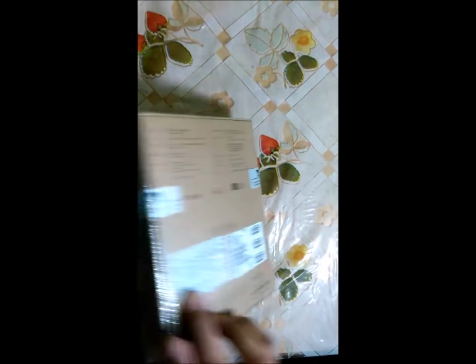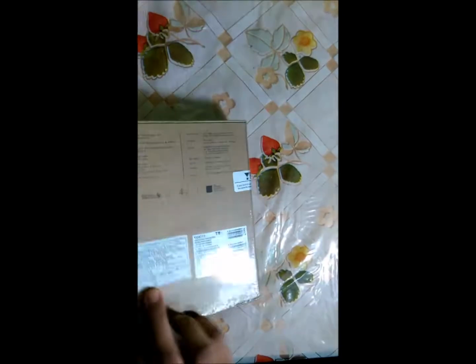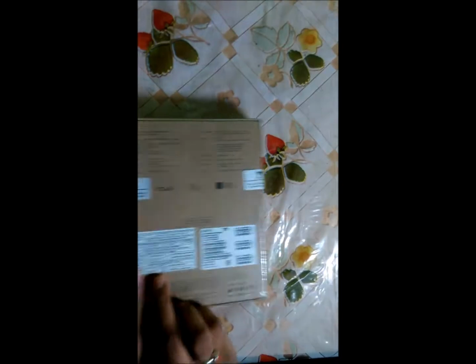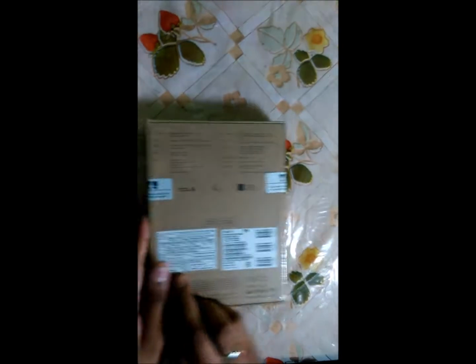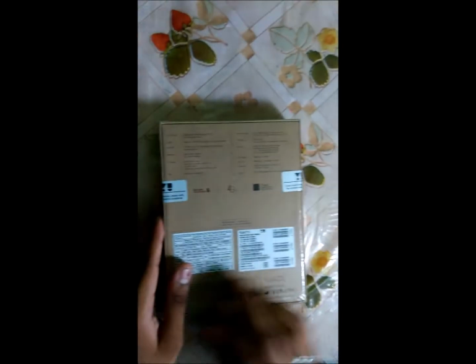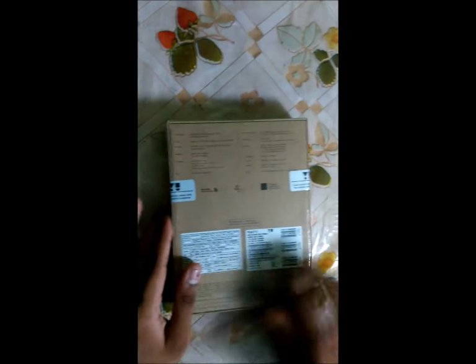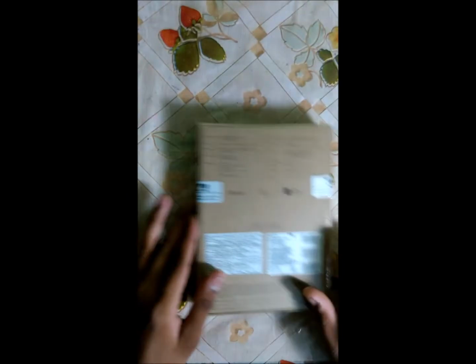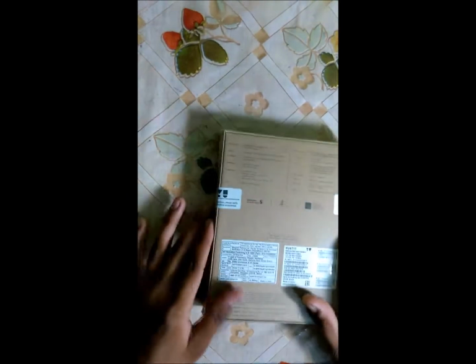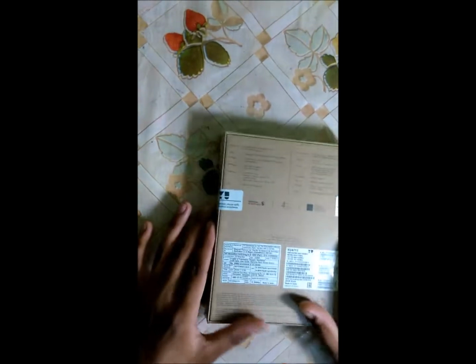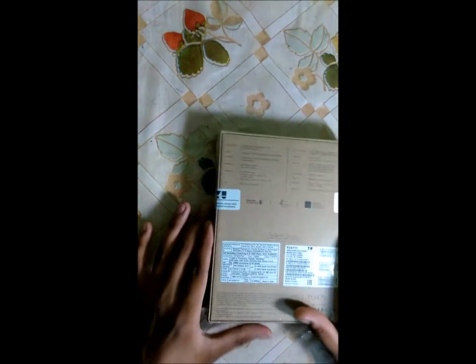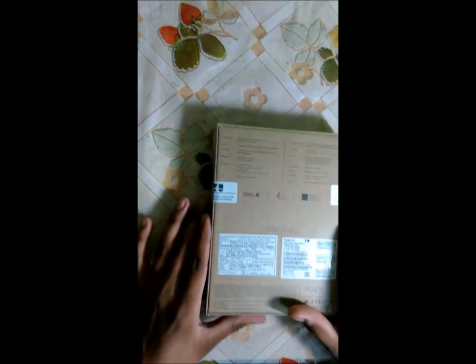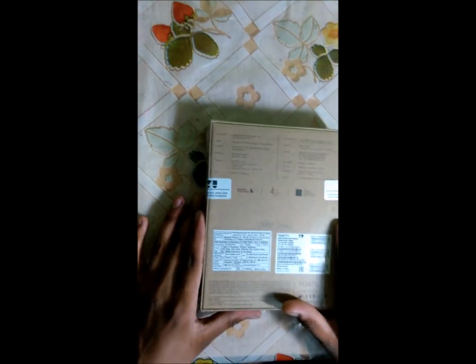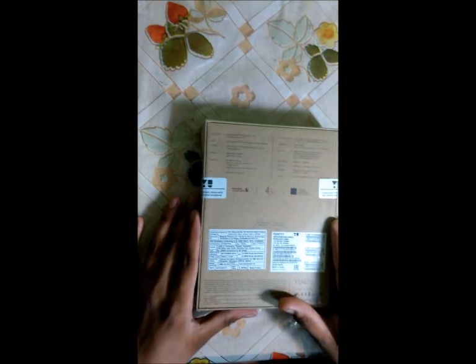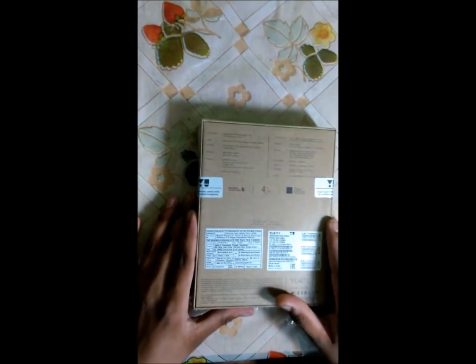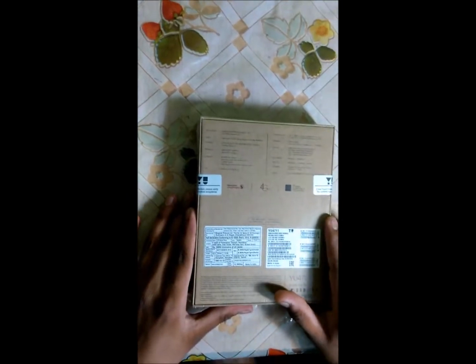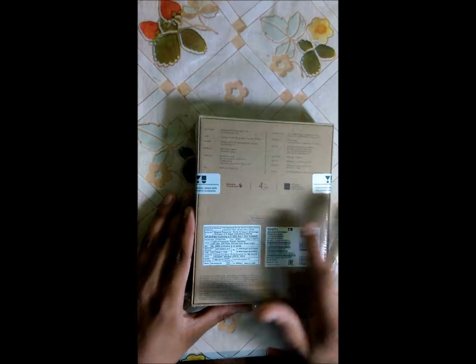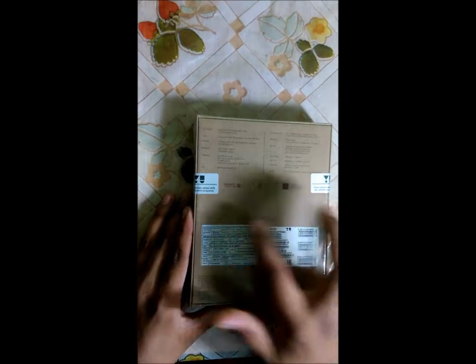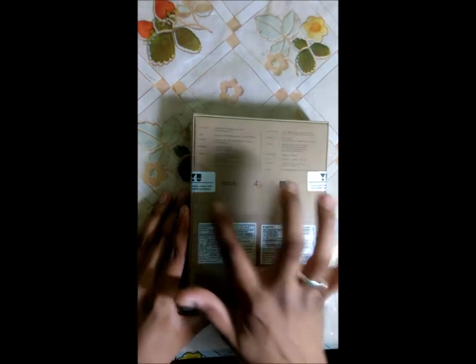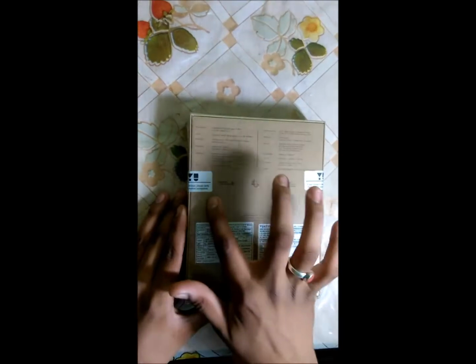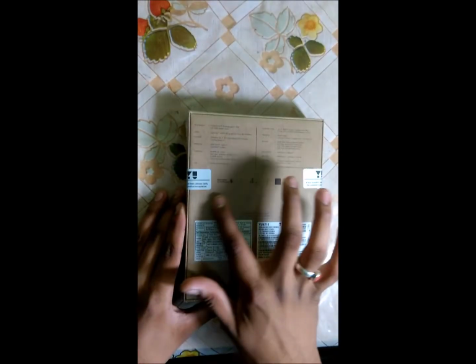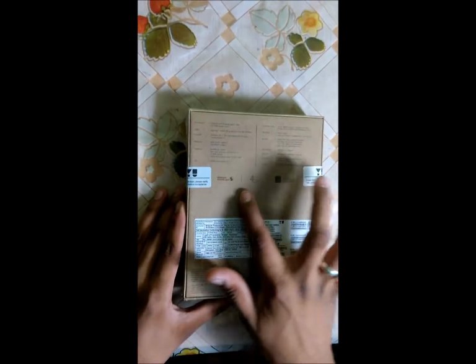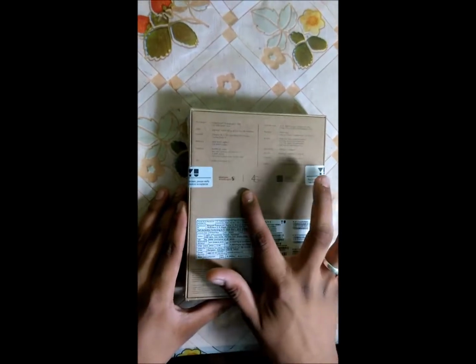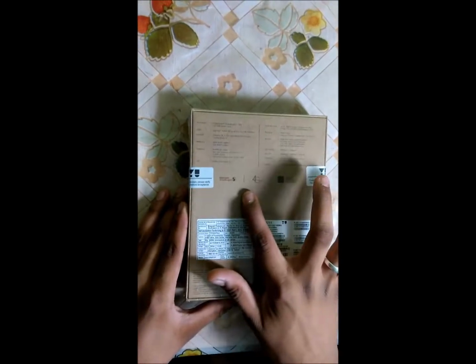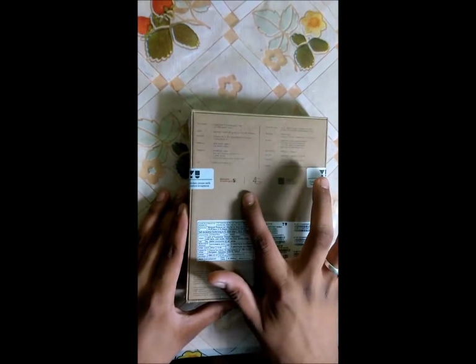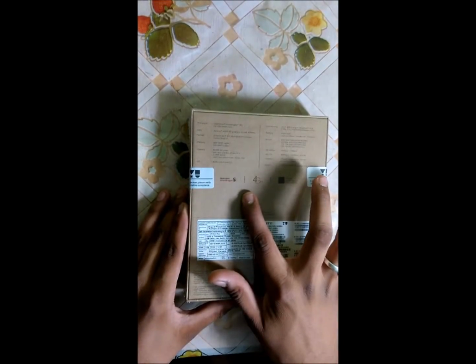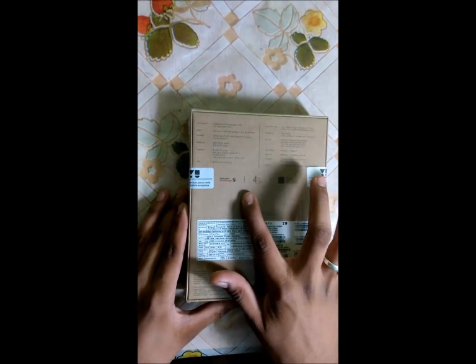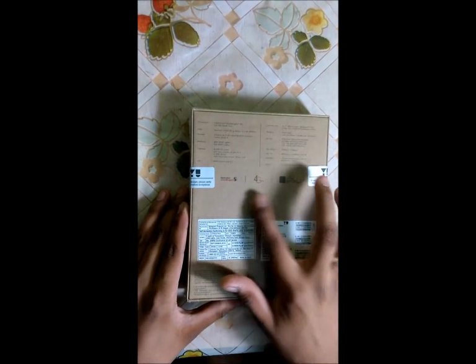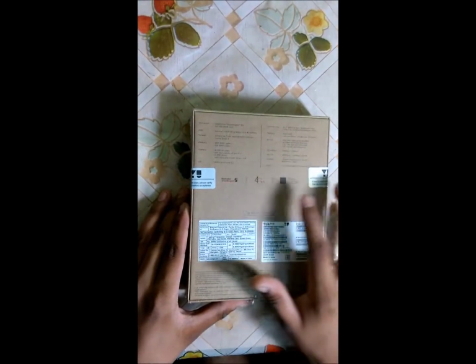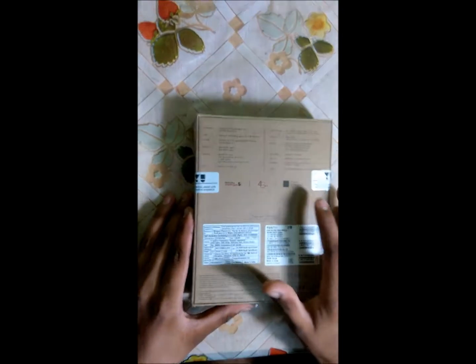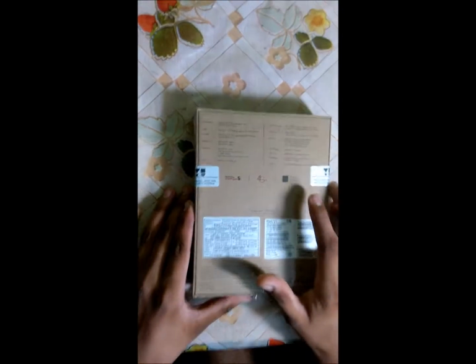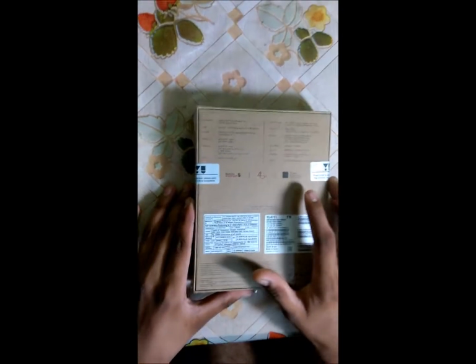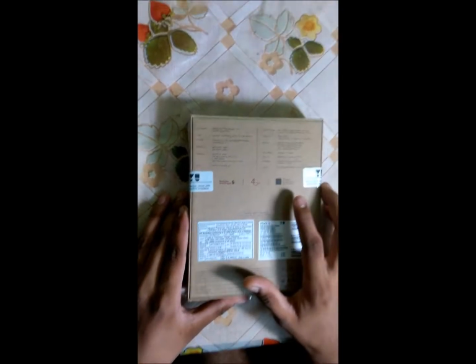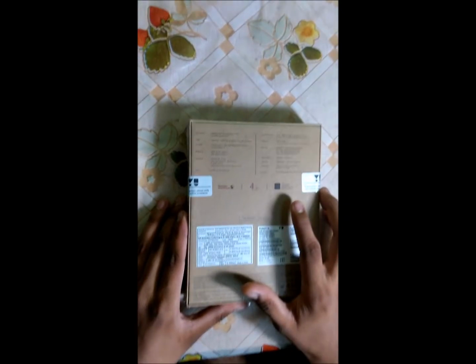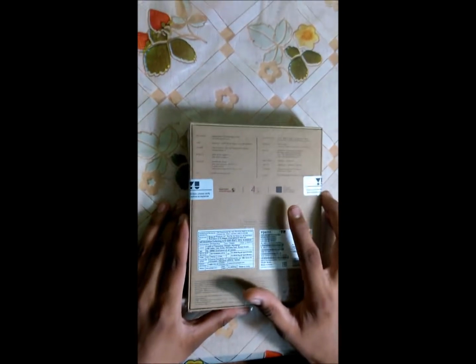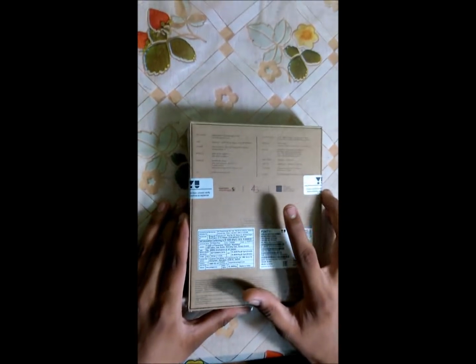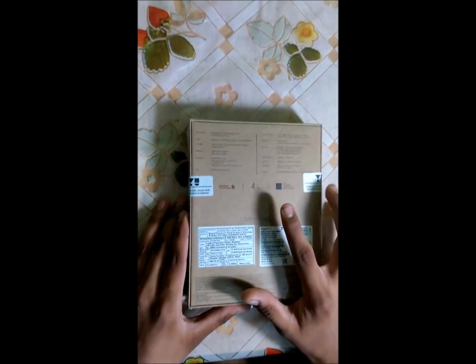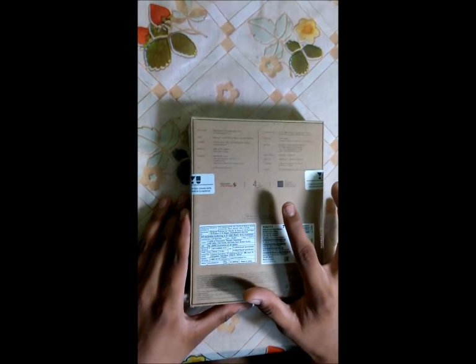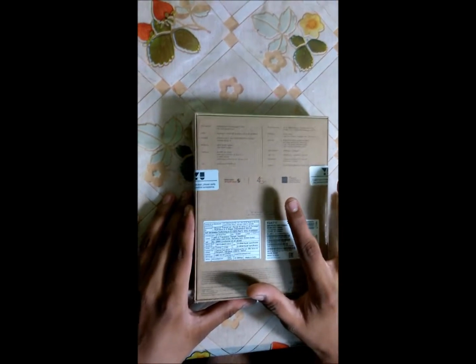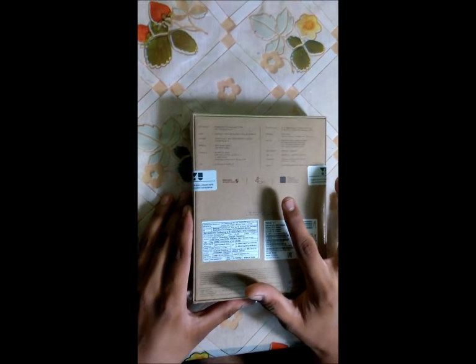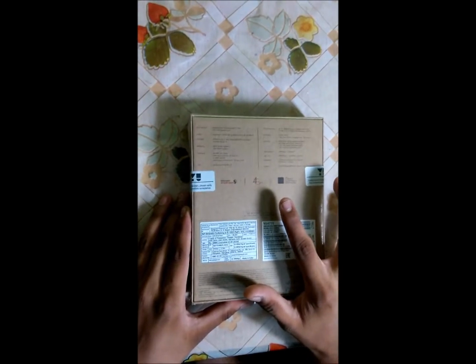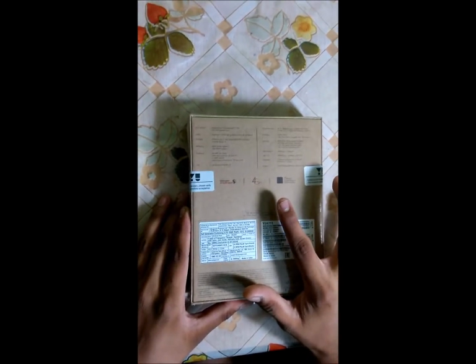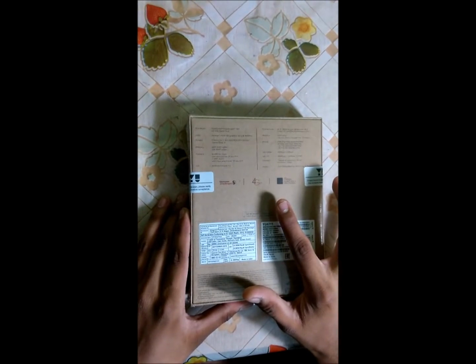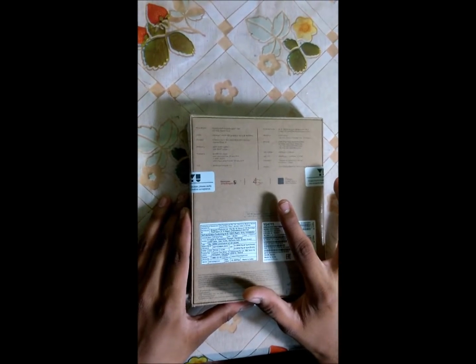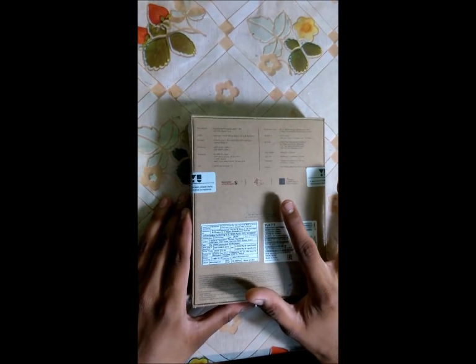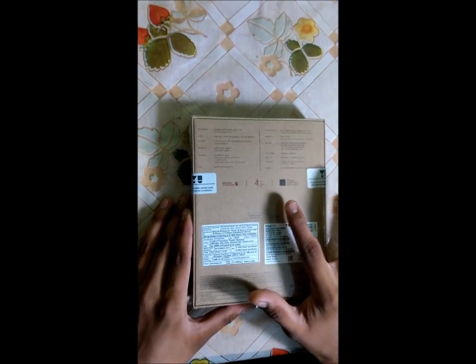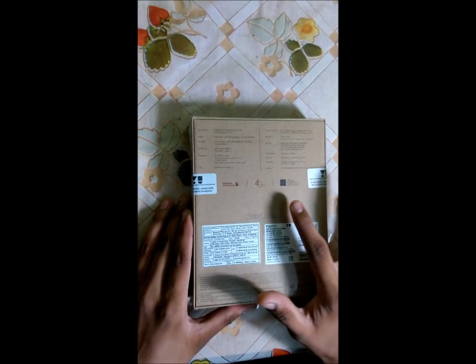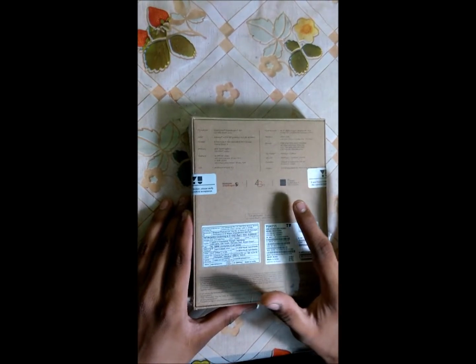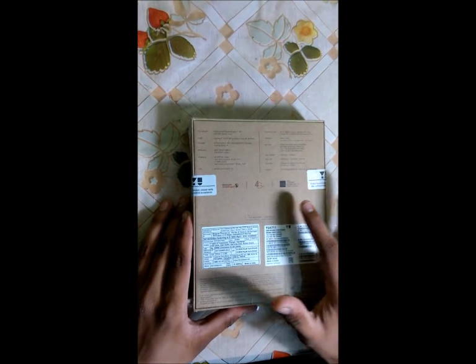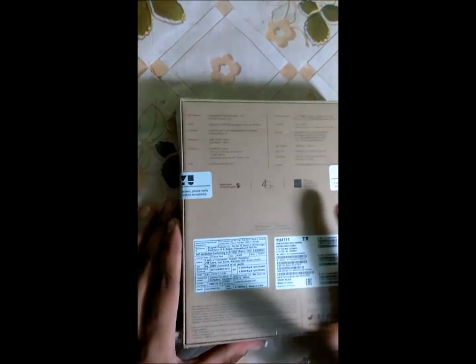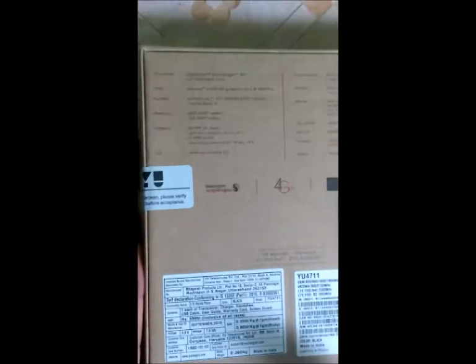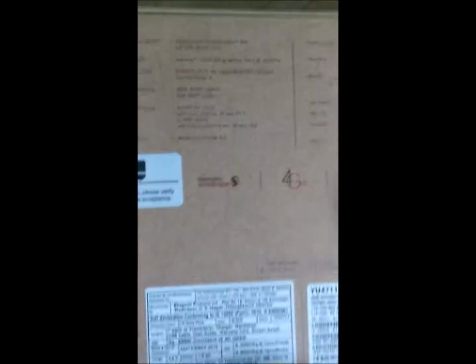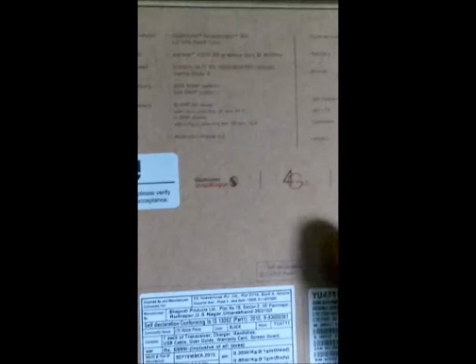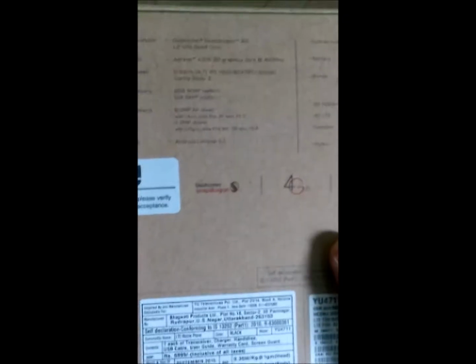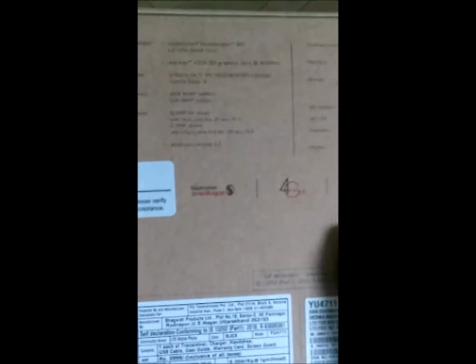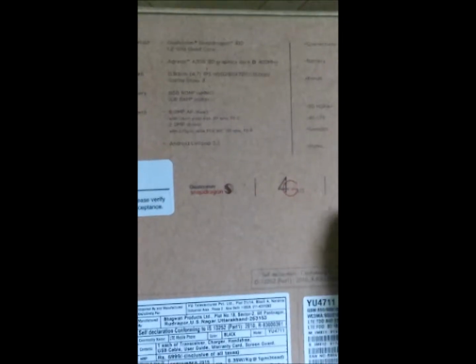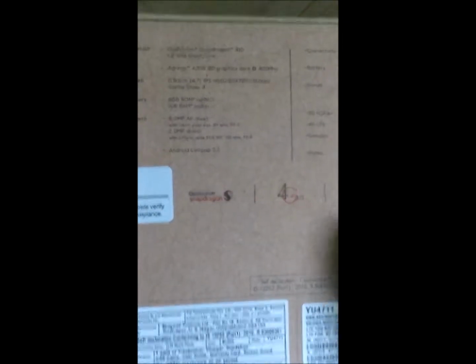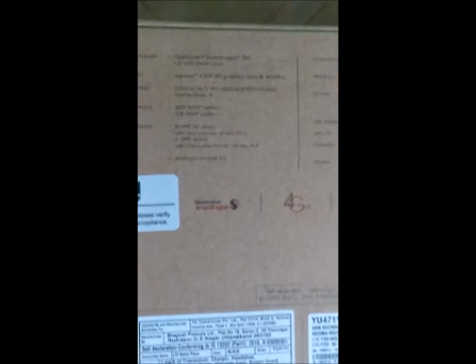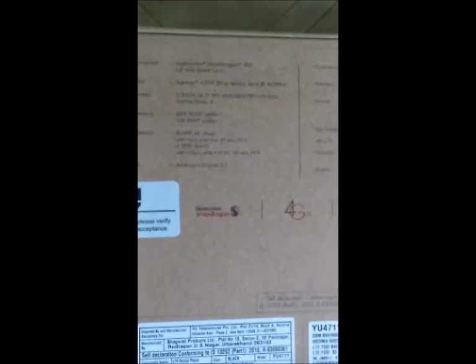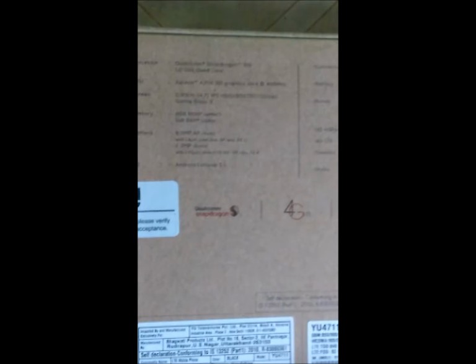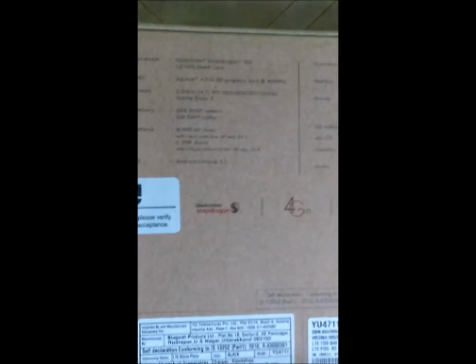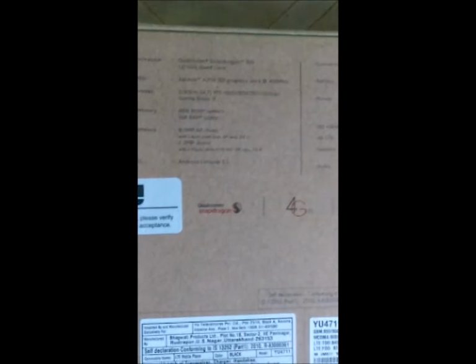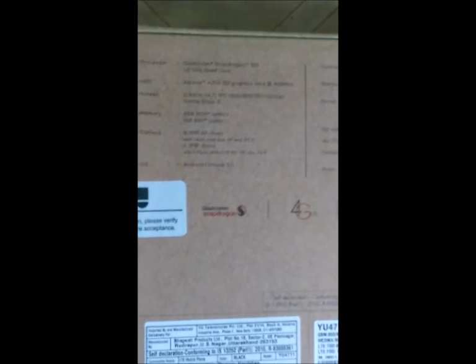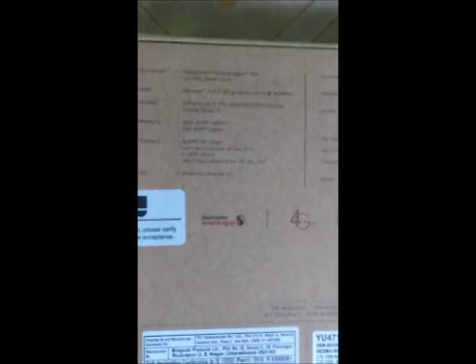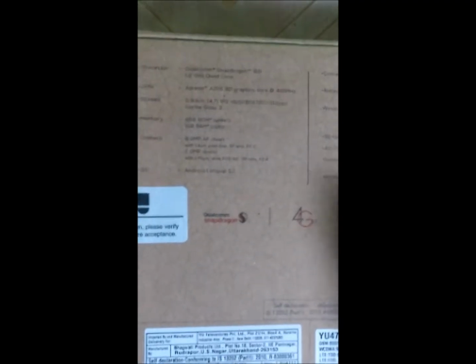The UUniq is powered by a Qualcomm Snapdragon 410 chipset and has an Adreno 306 GPU. It's a dual 4G SIM phone.